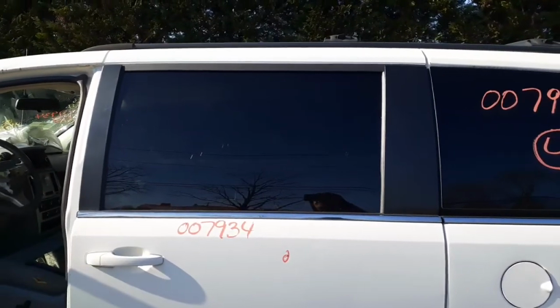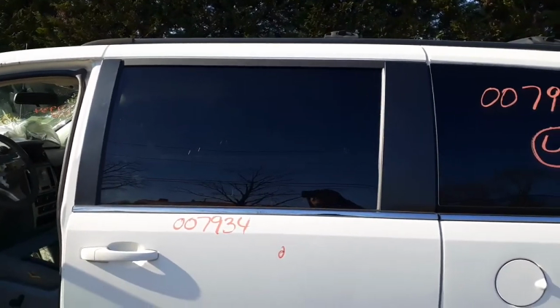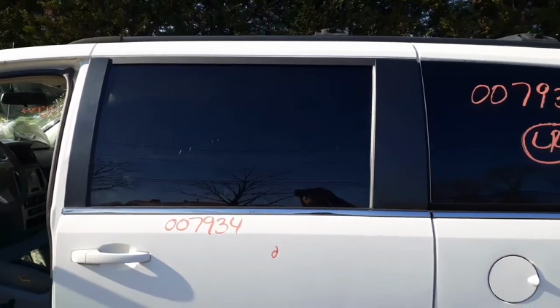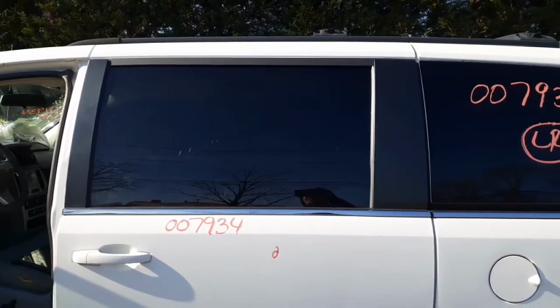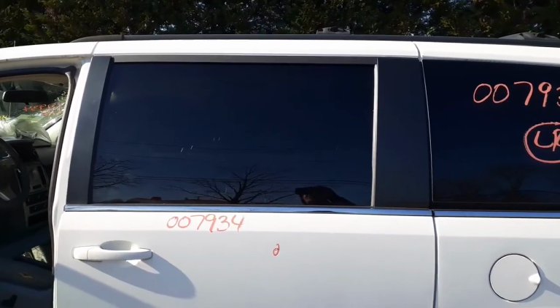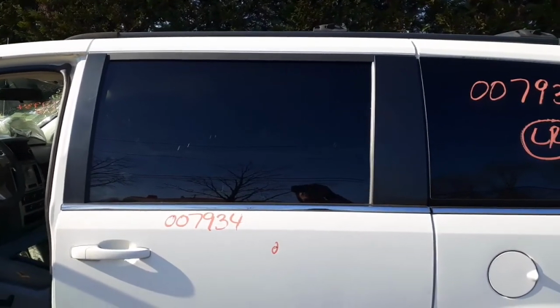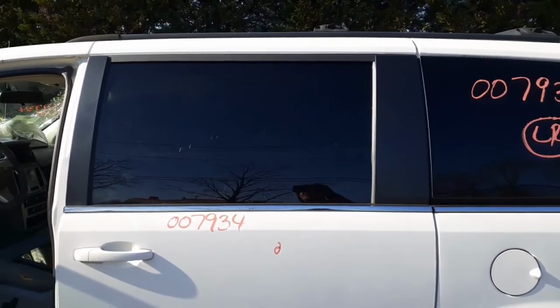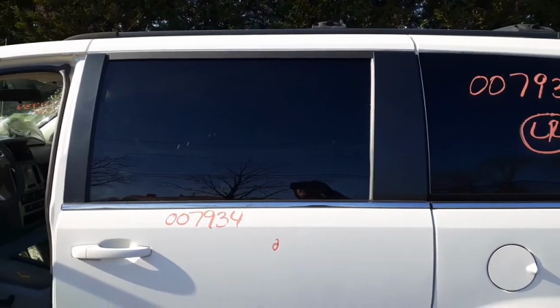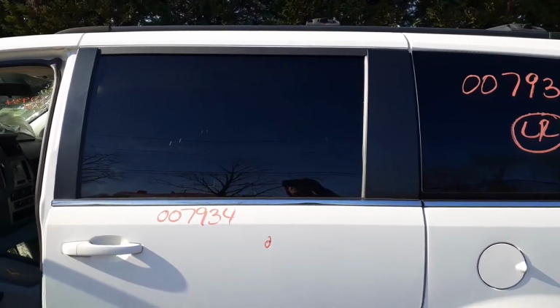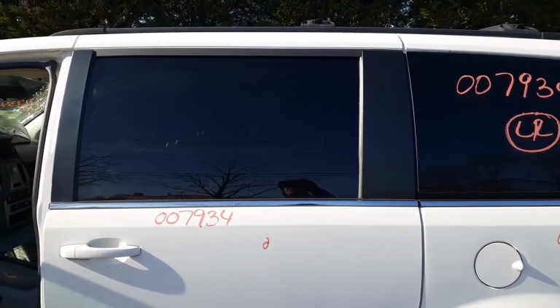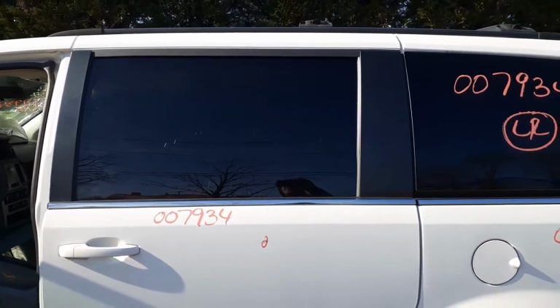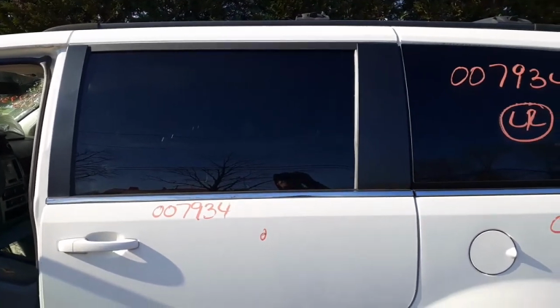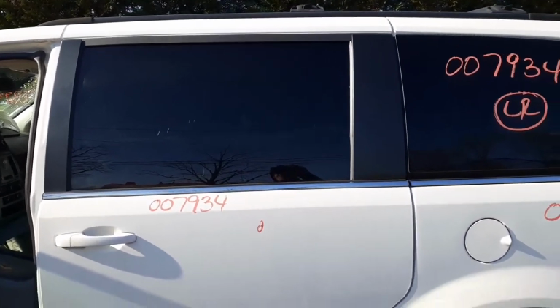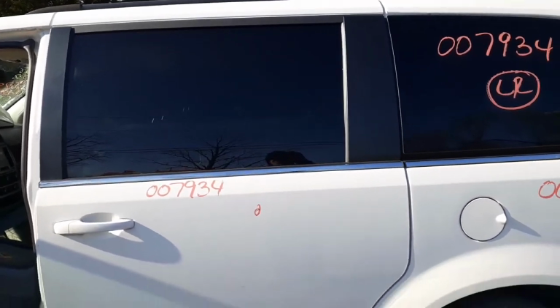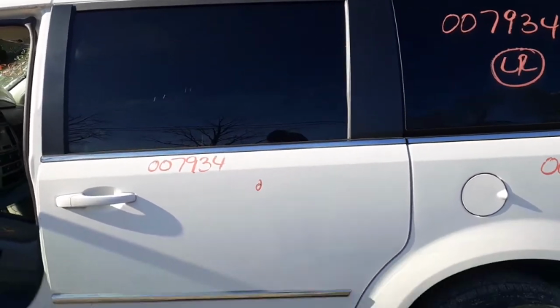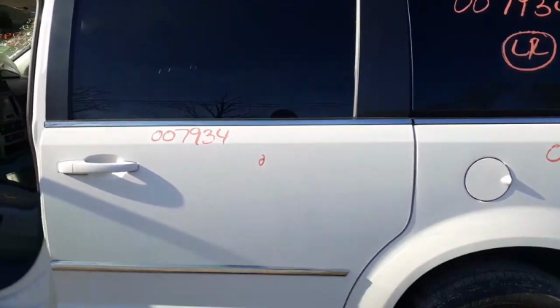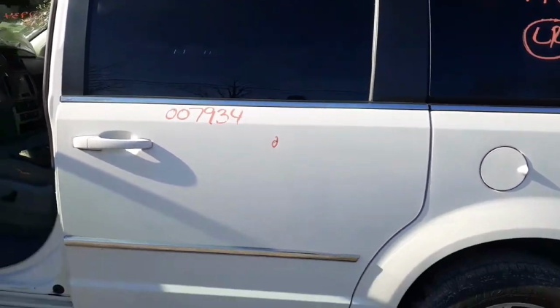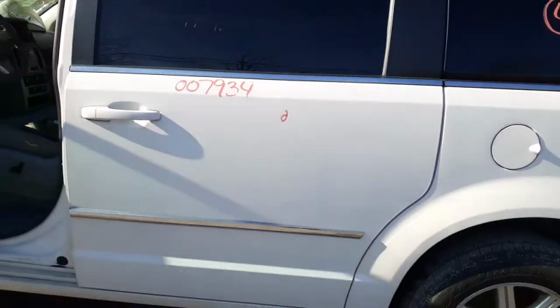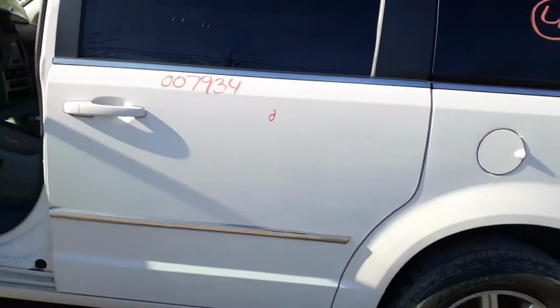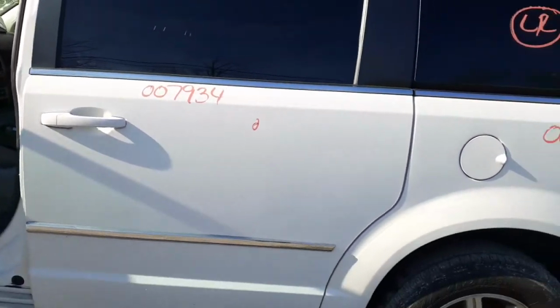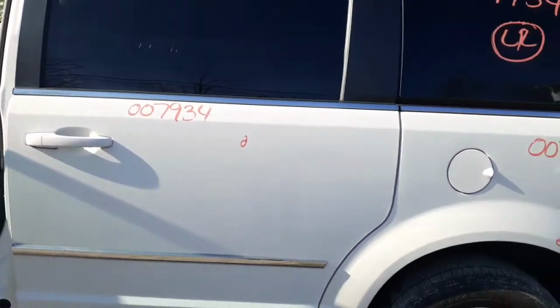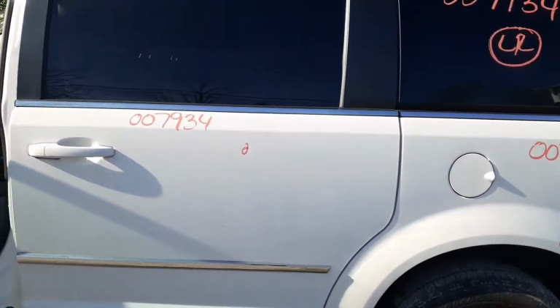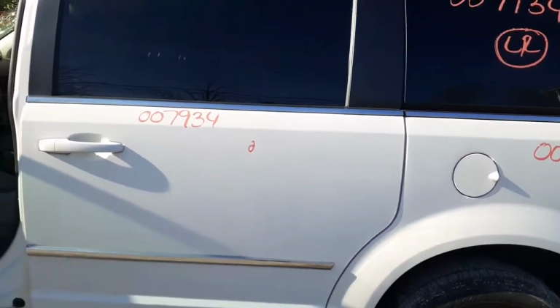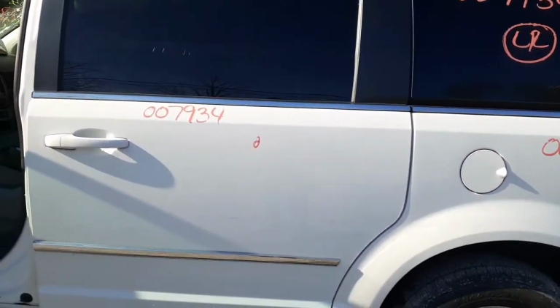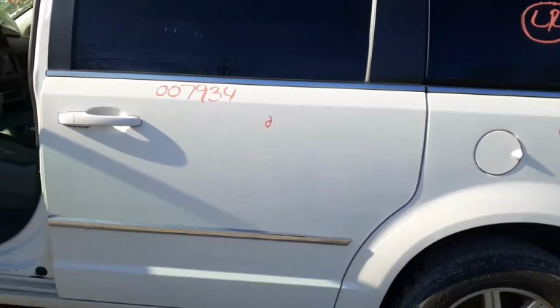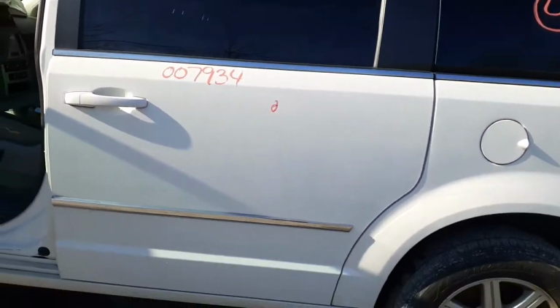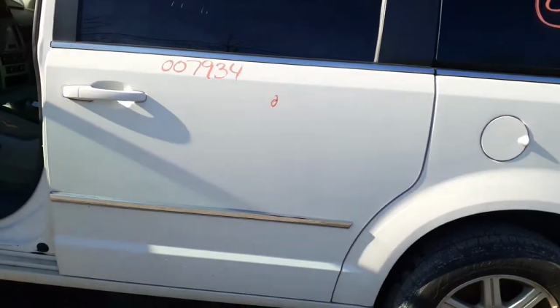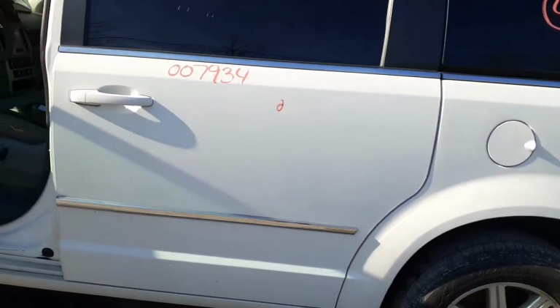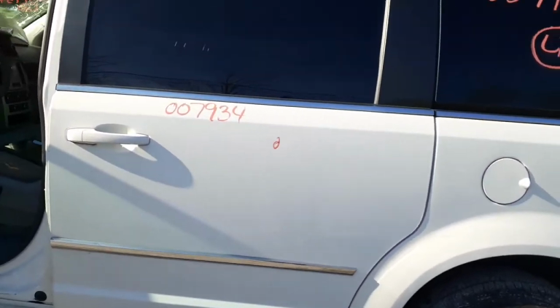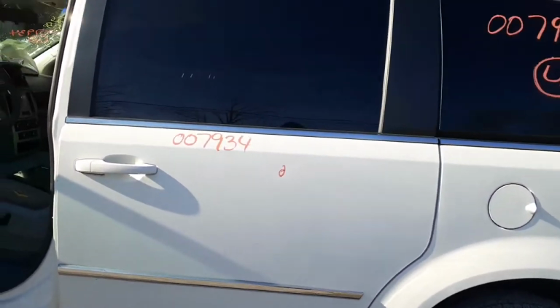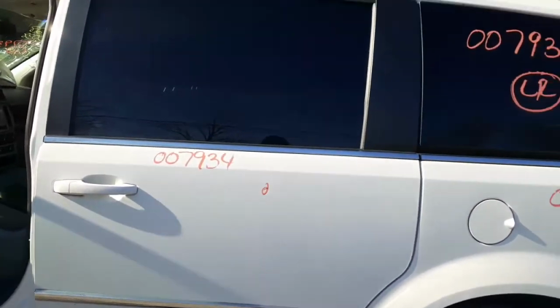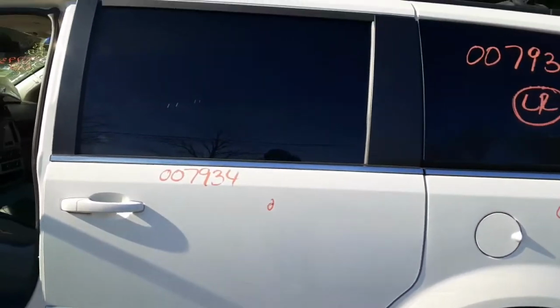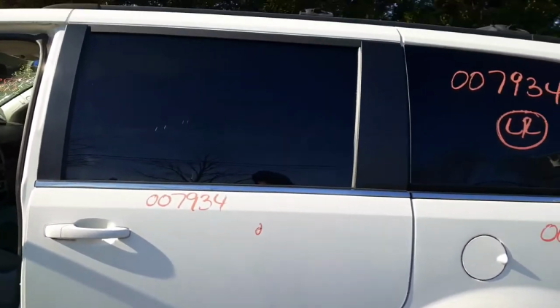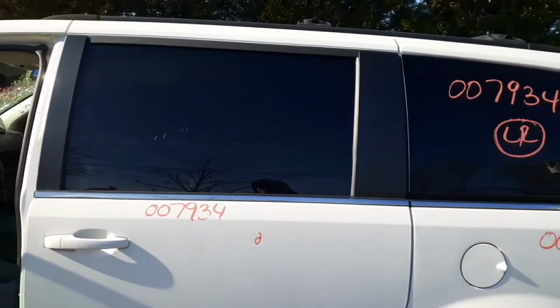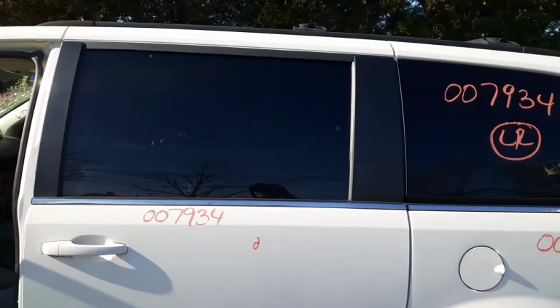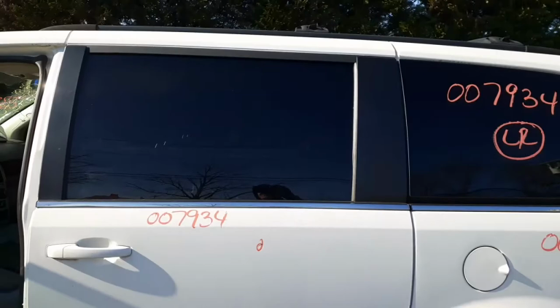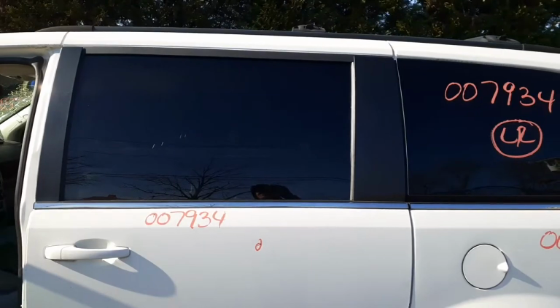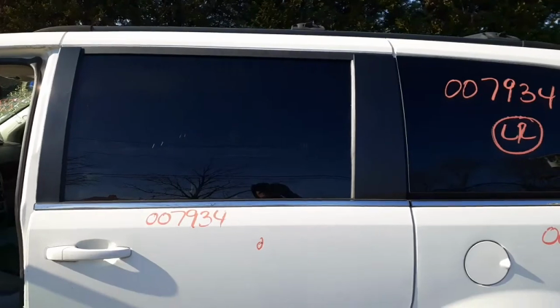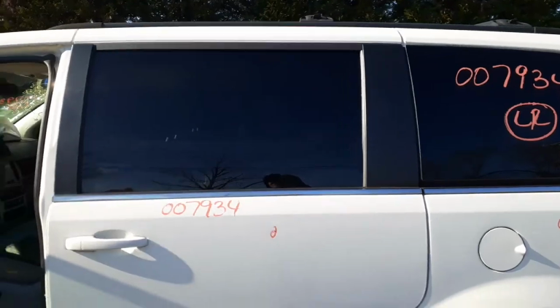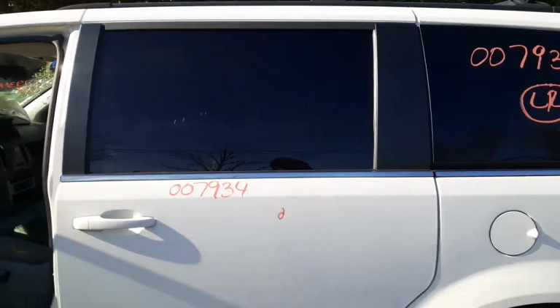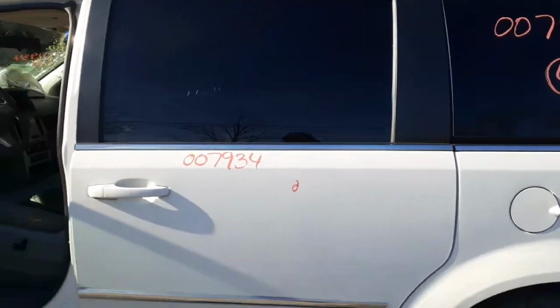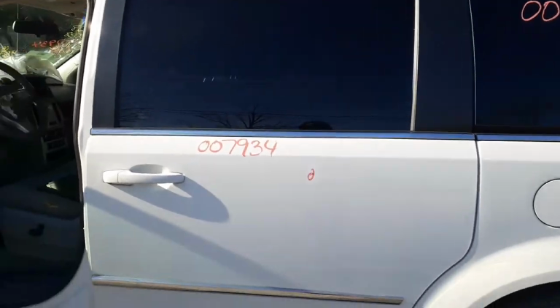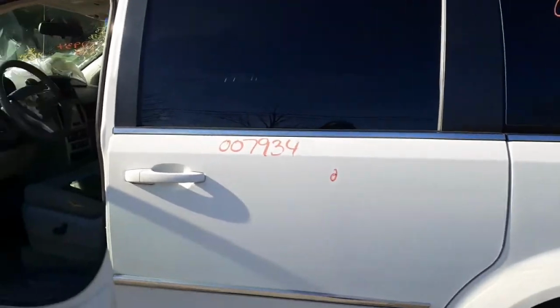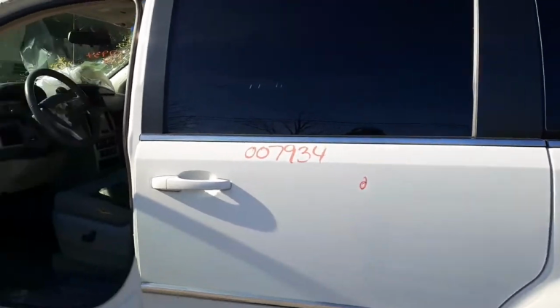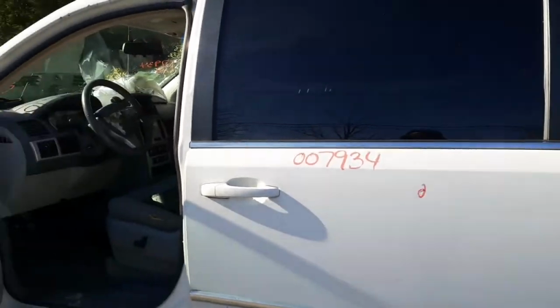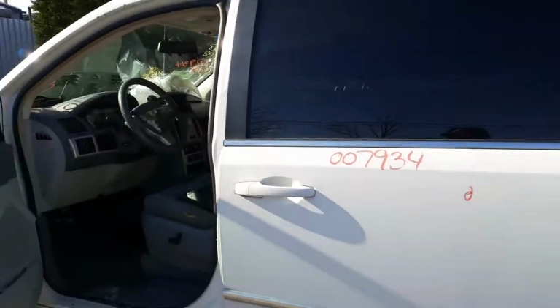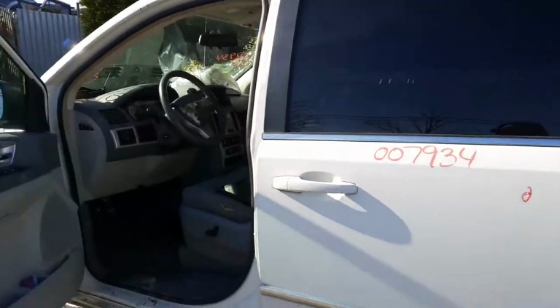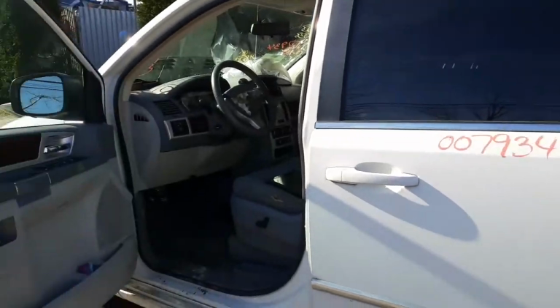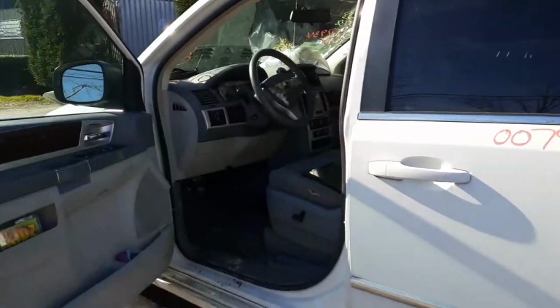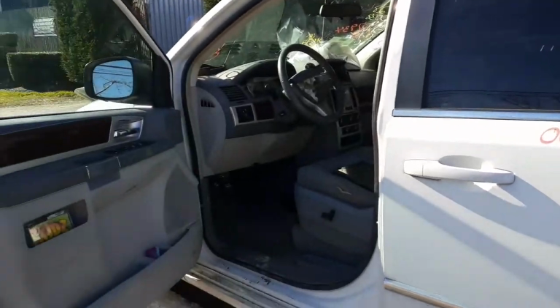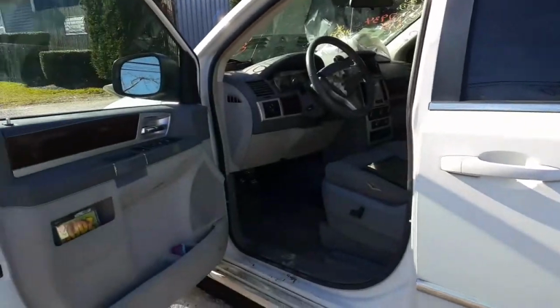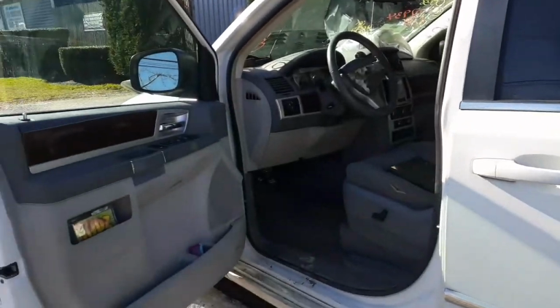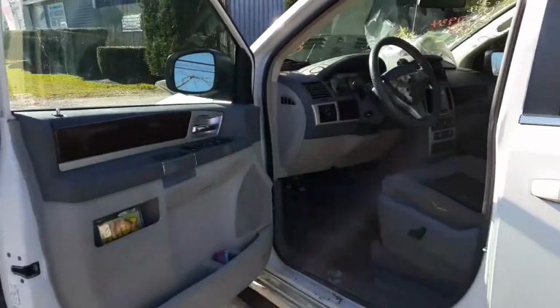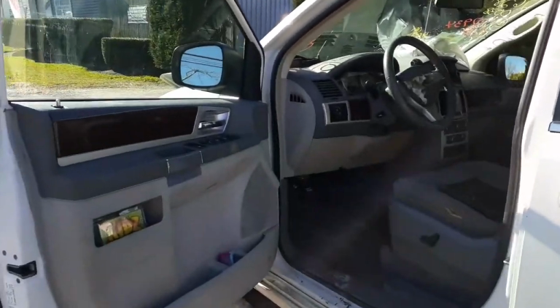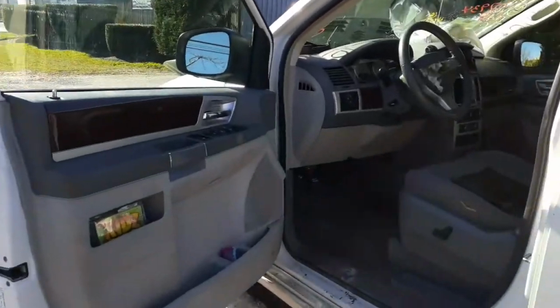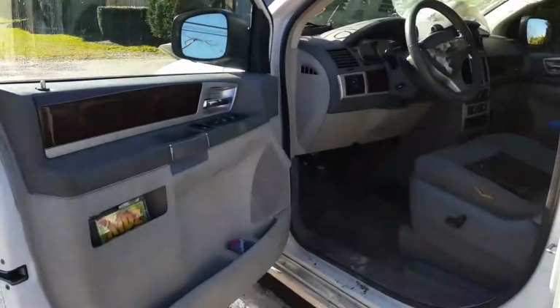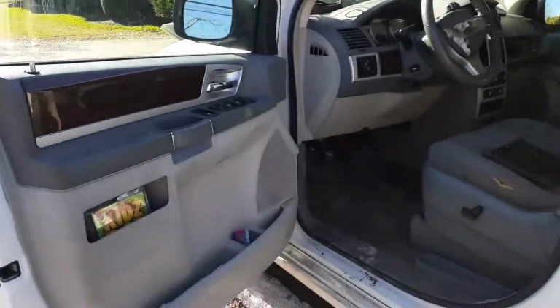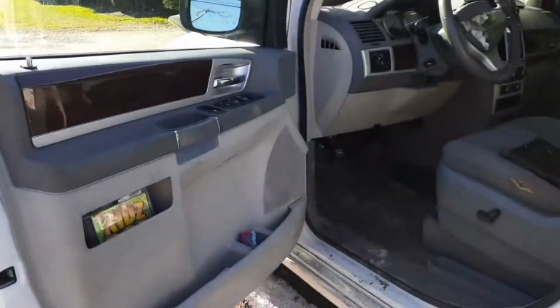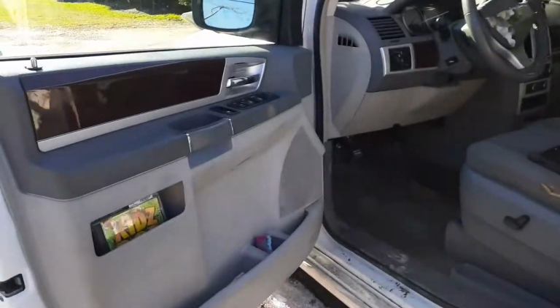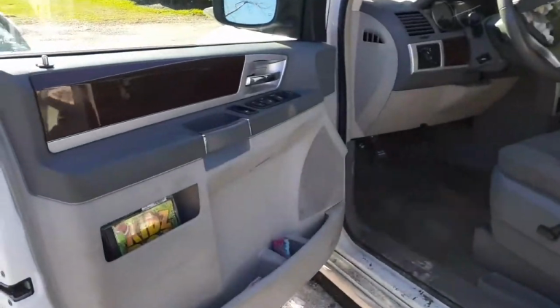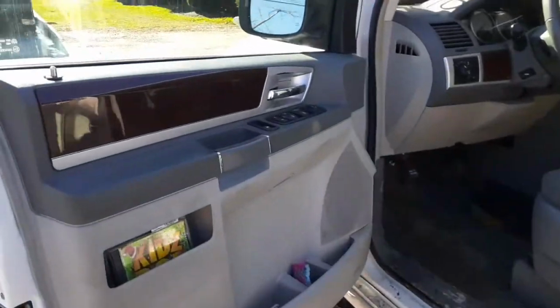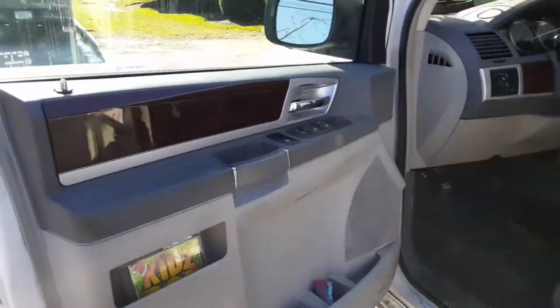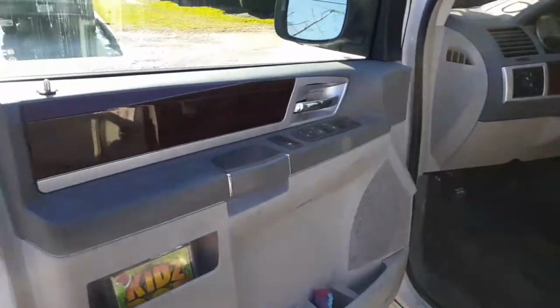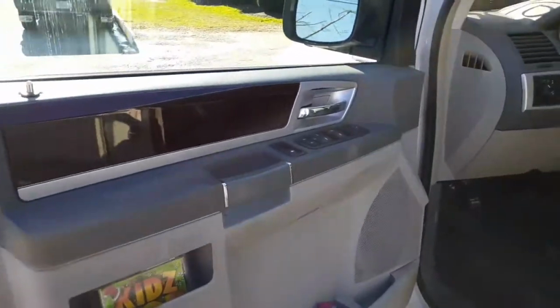We have a good left side slider with a ding in it. Privacy tint, it is movable. Going to the inside of the truck.